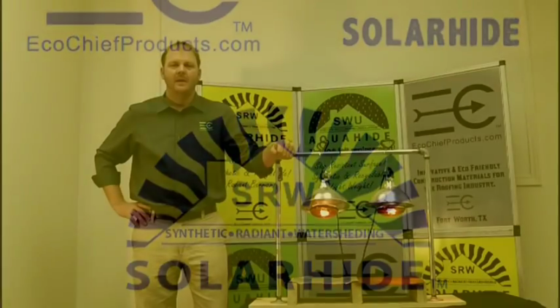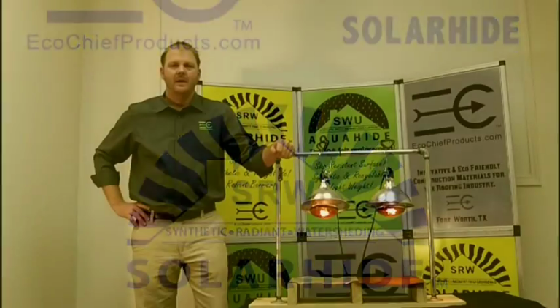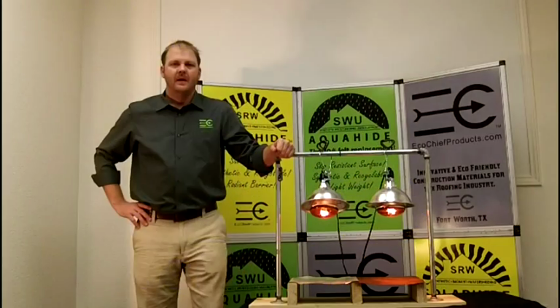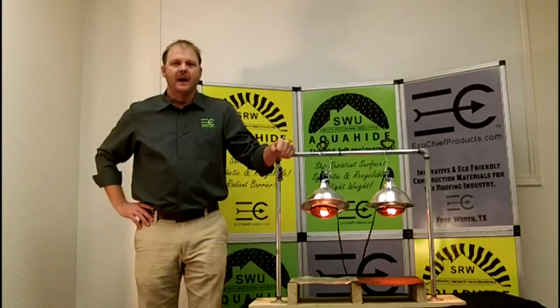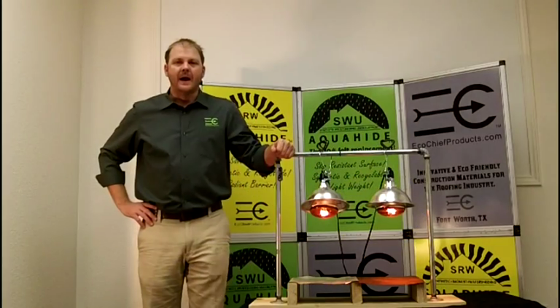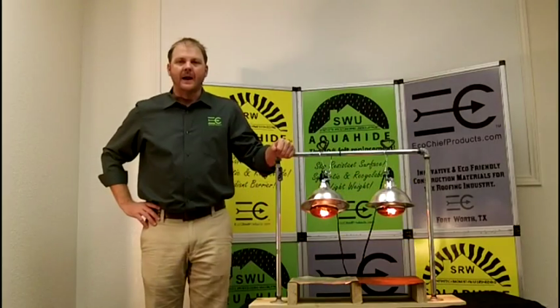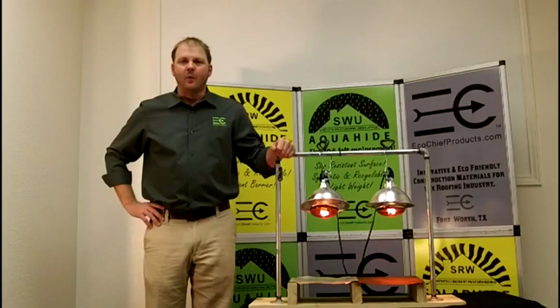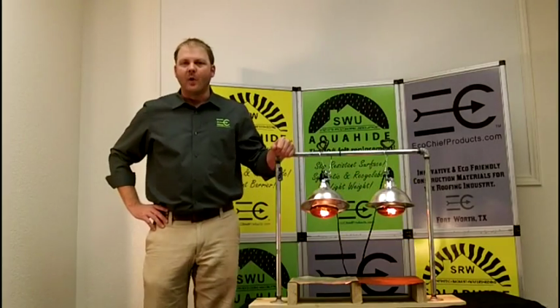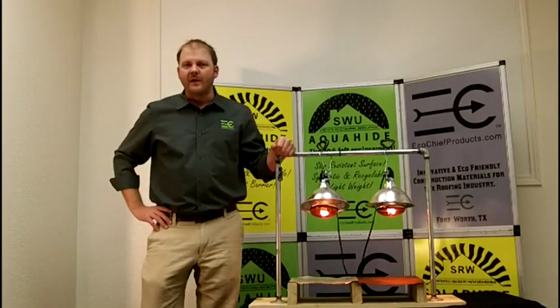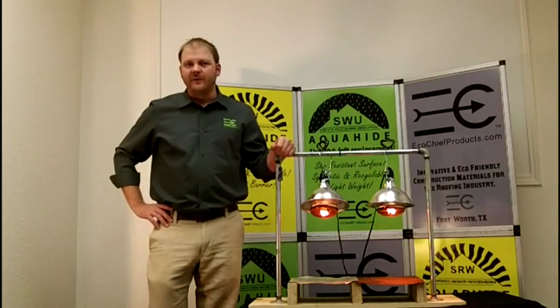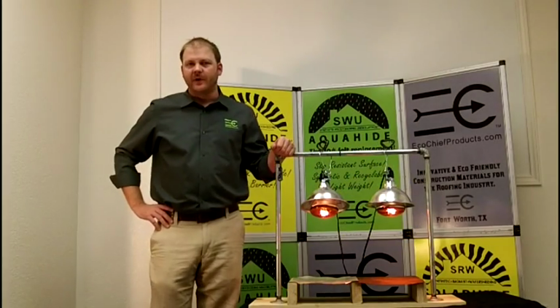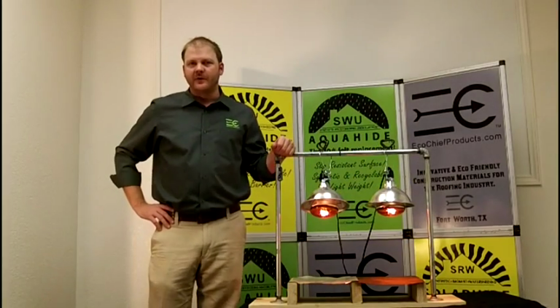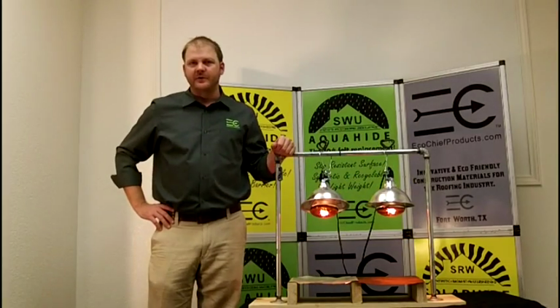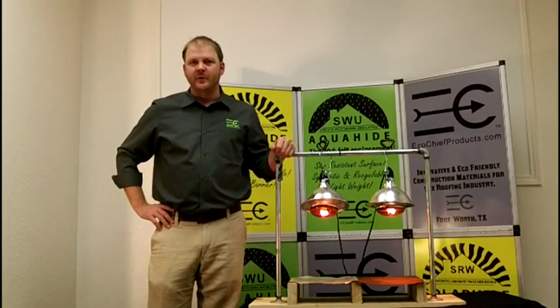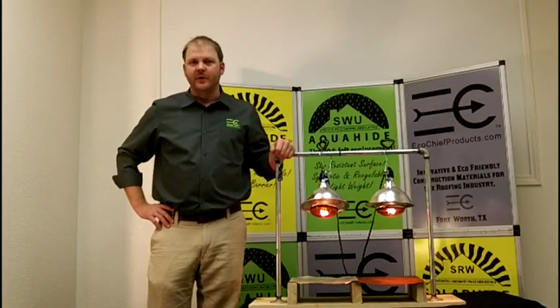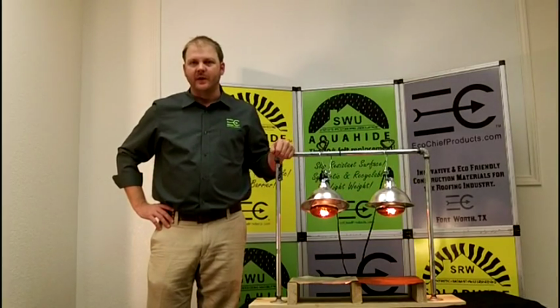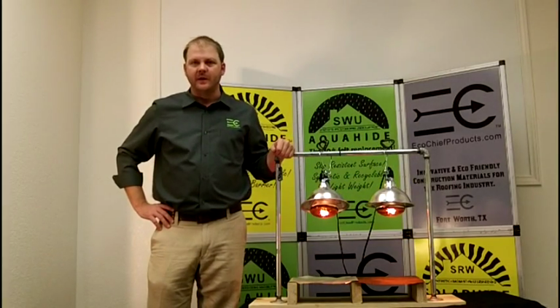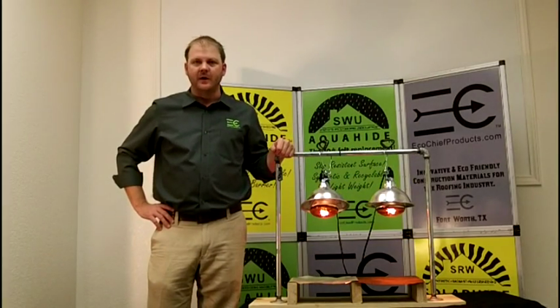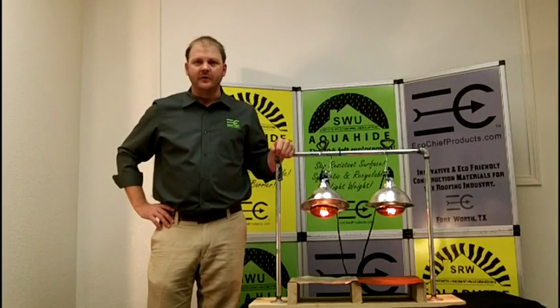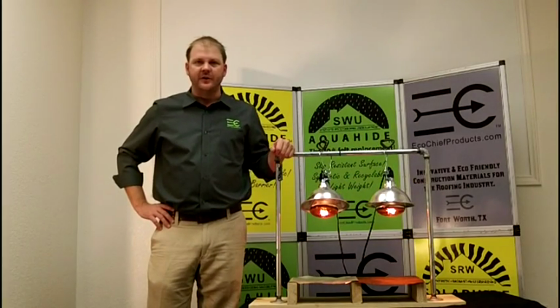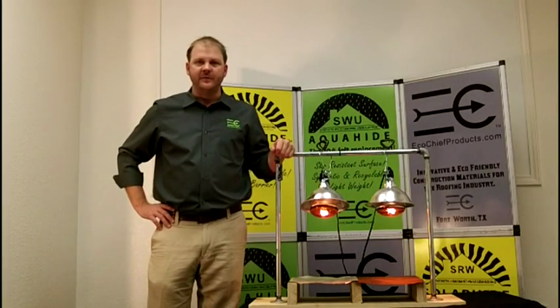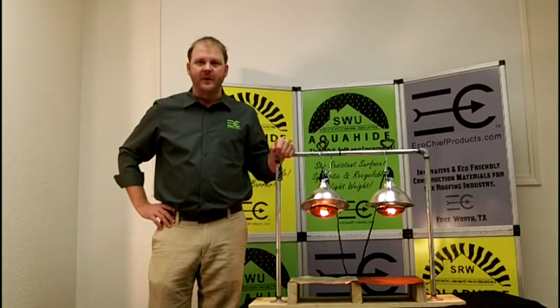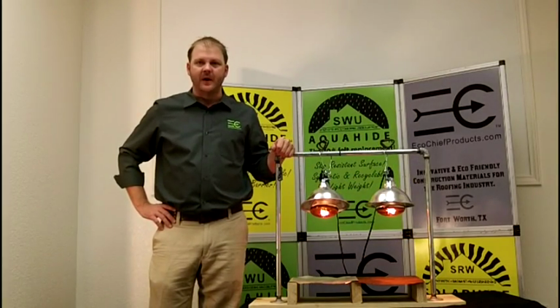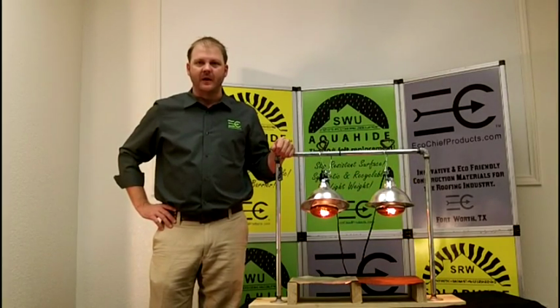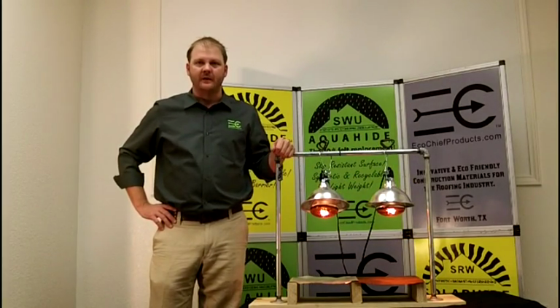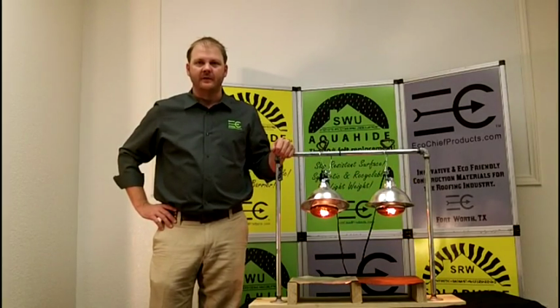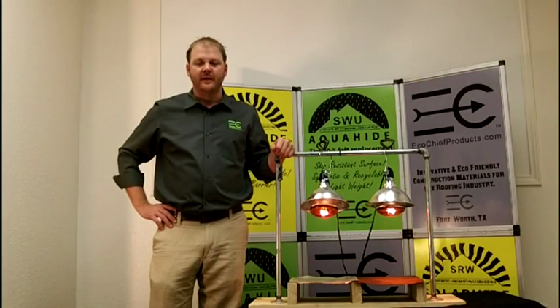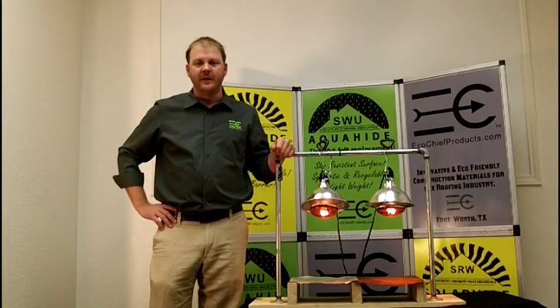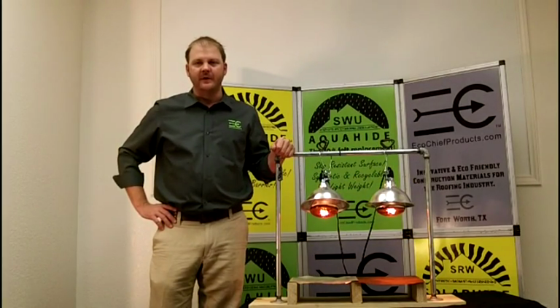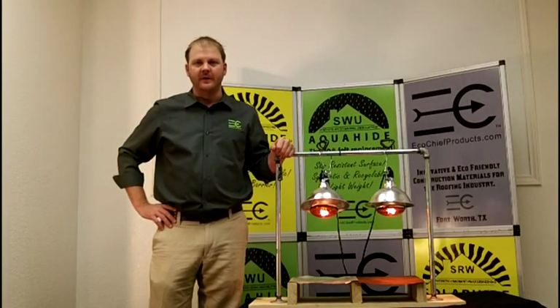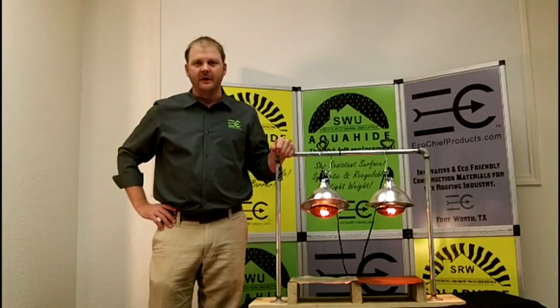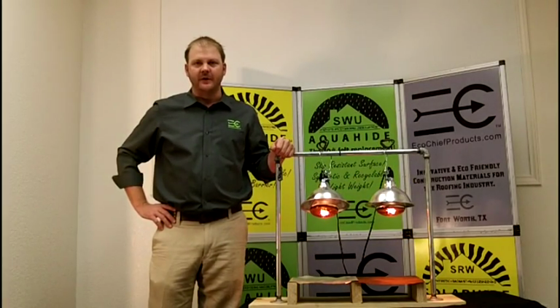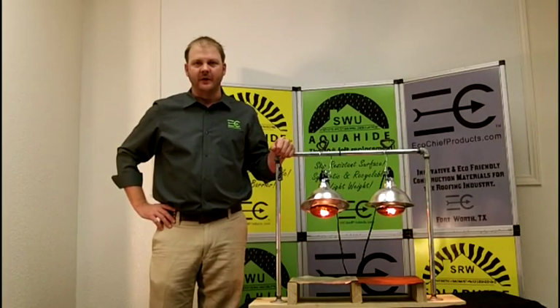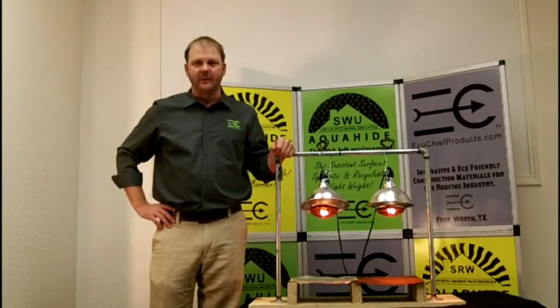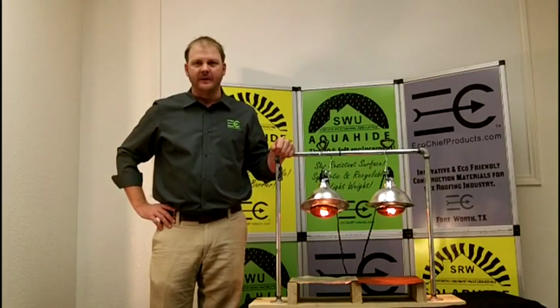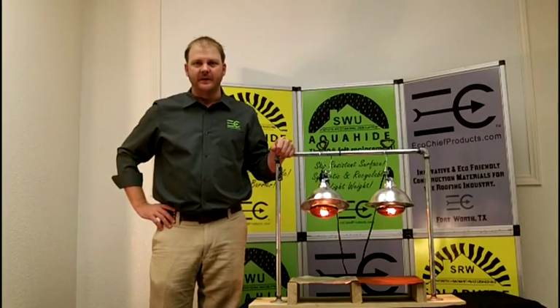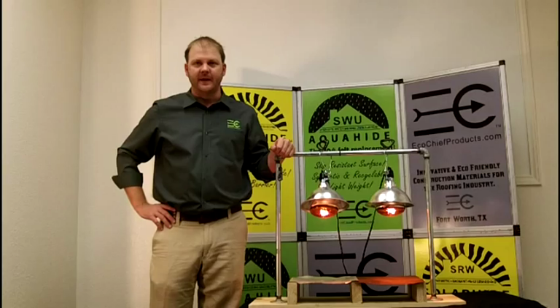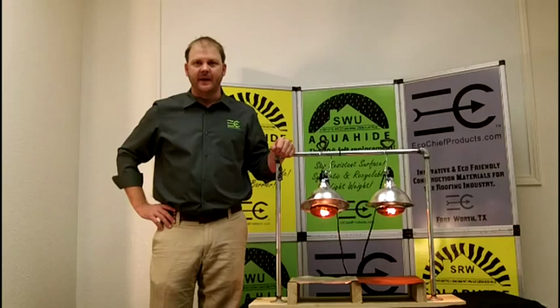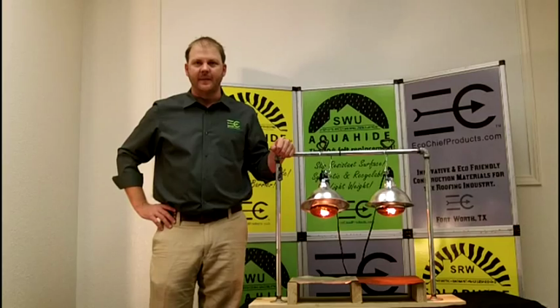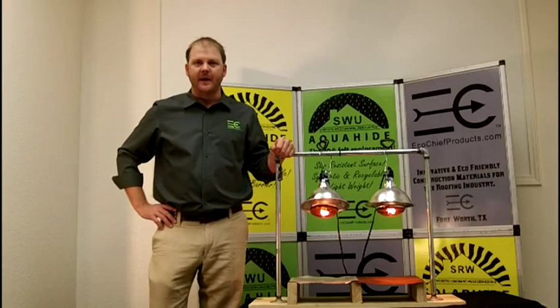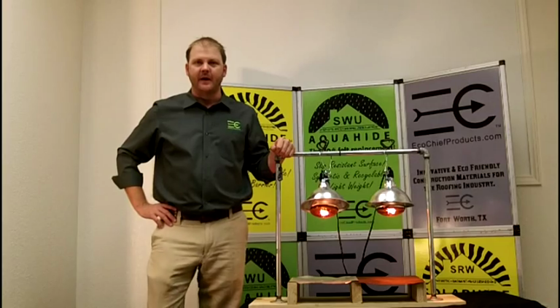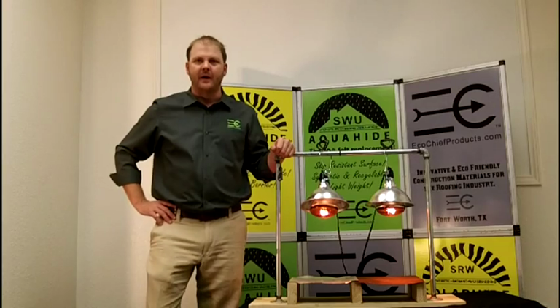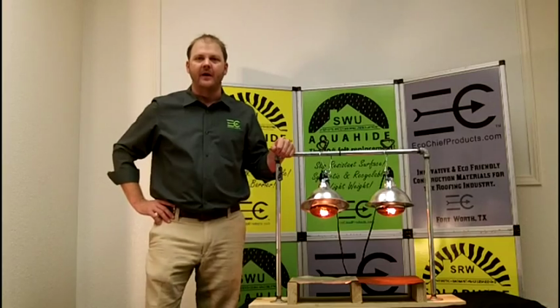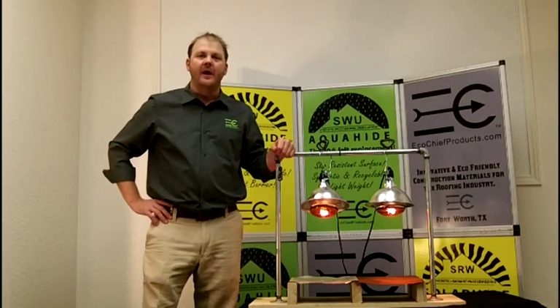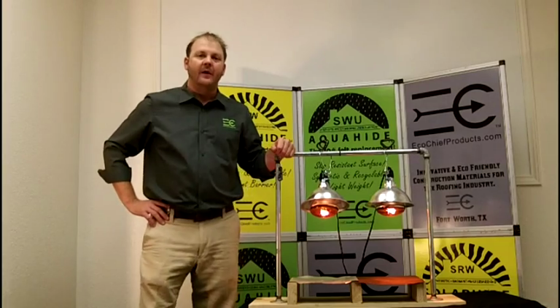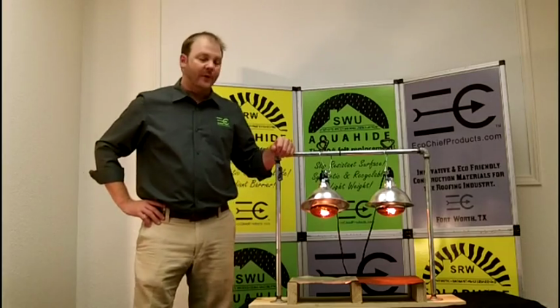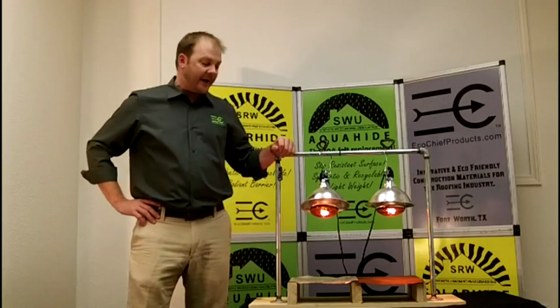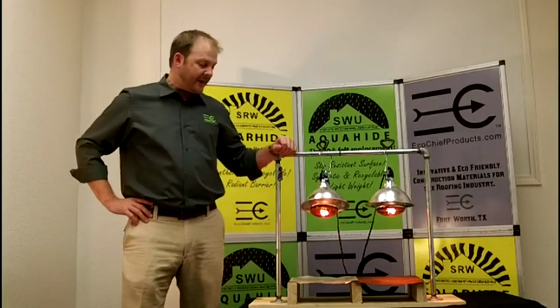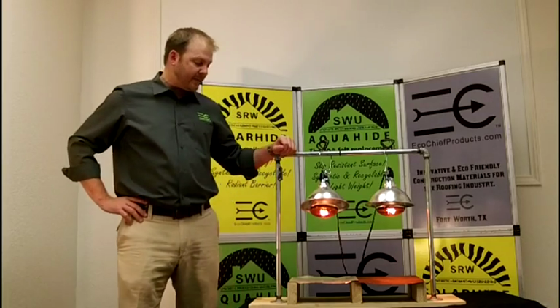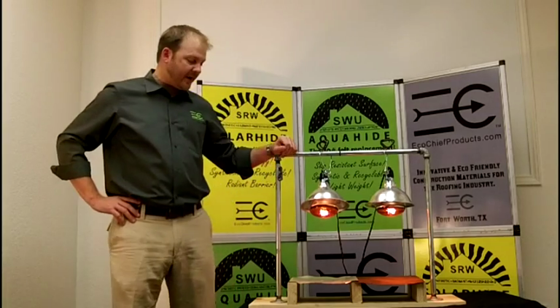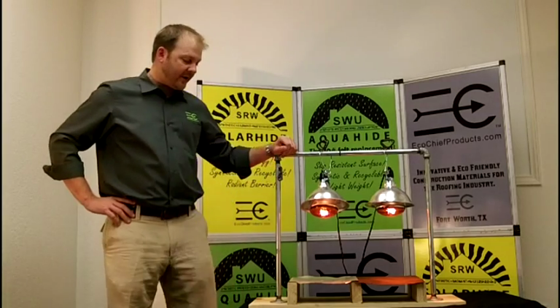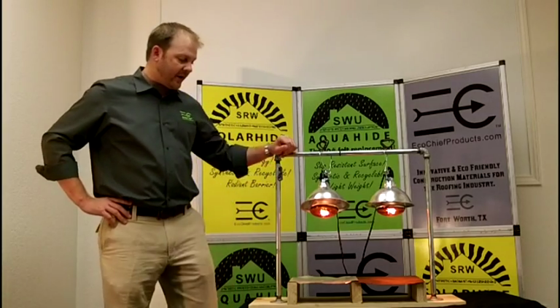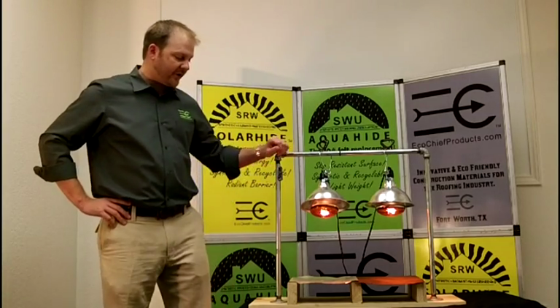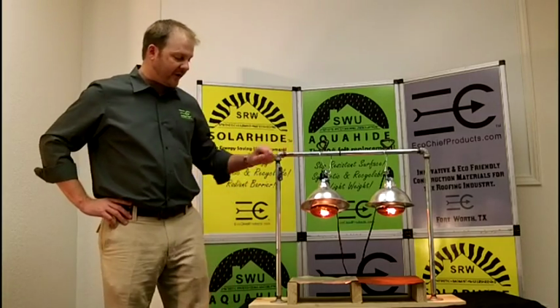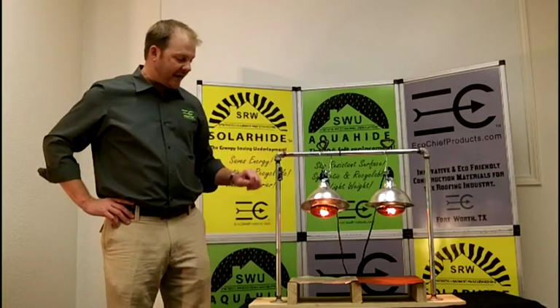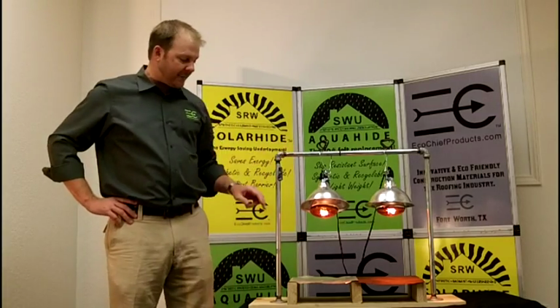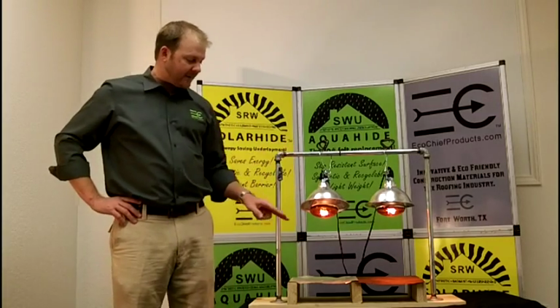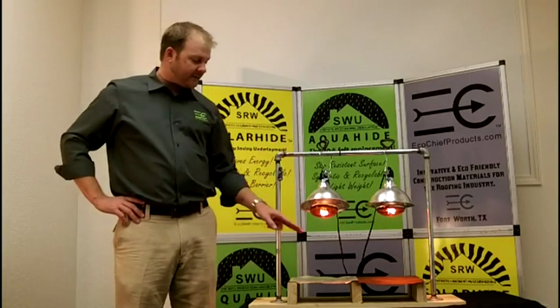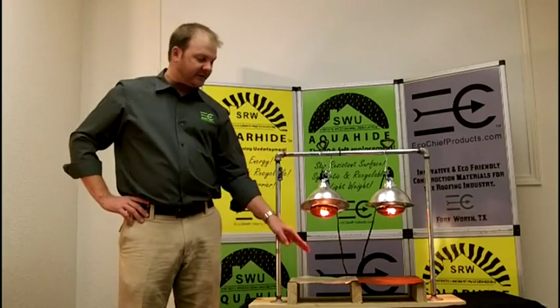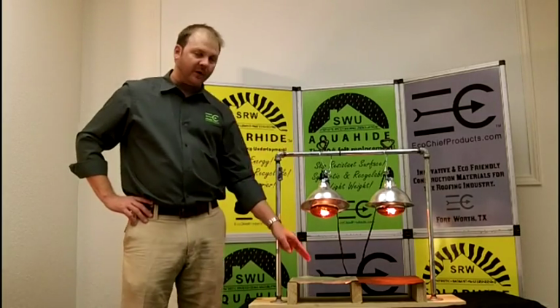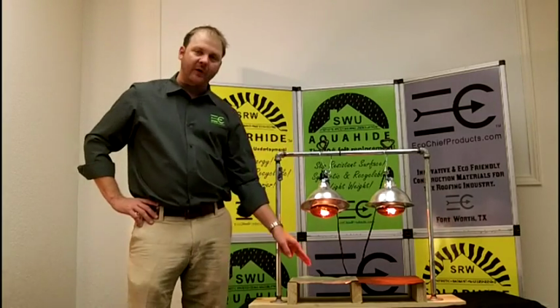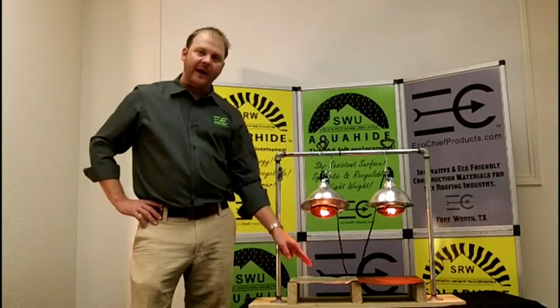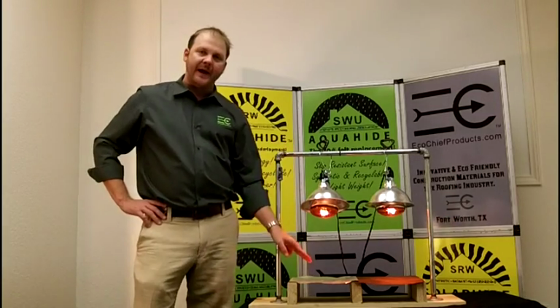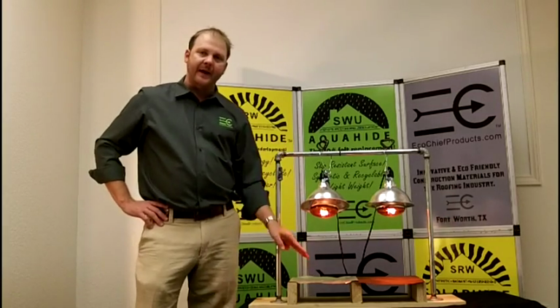Hi, I'm Wayne Foster with EcoChief Products. I'm here to talk to you today about our Radiant Barrier Underlayment Solar Hide.